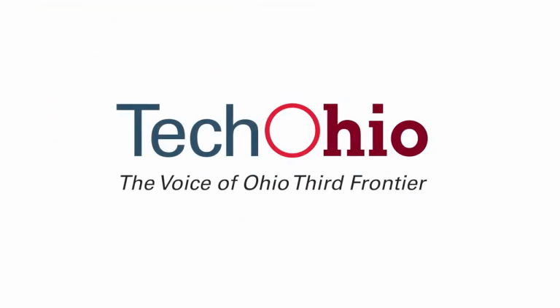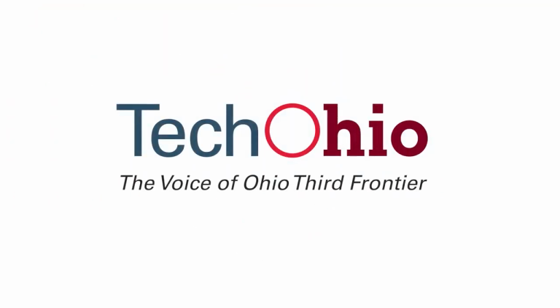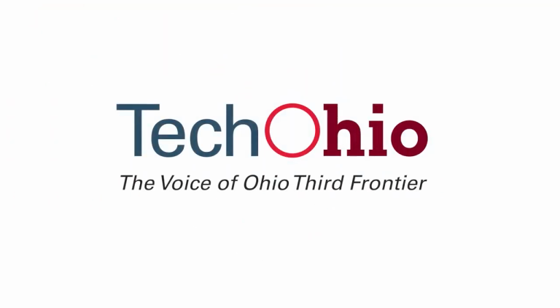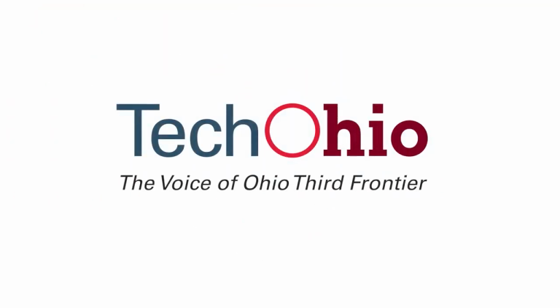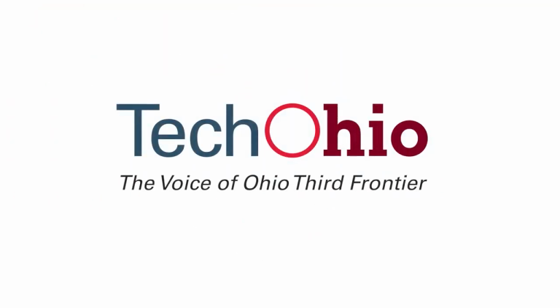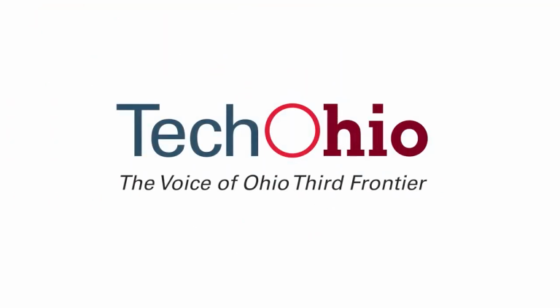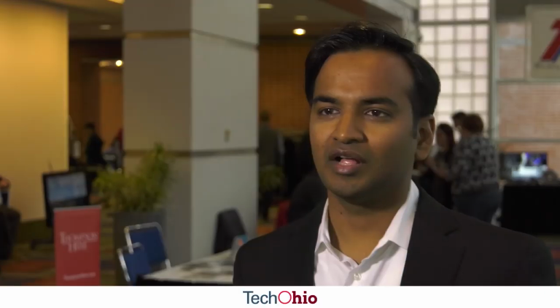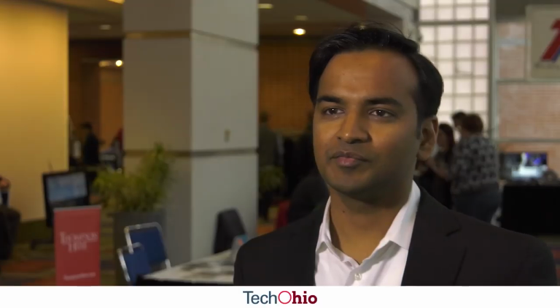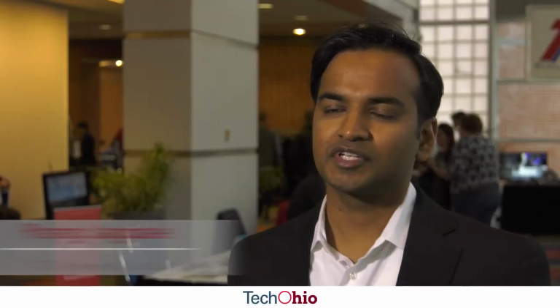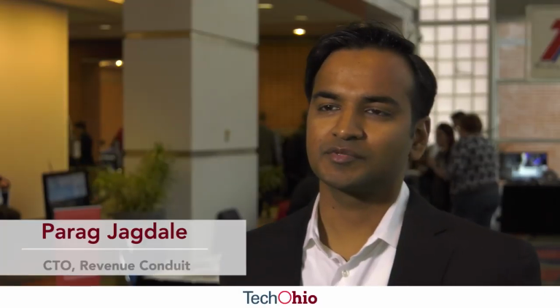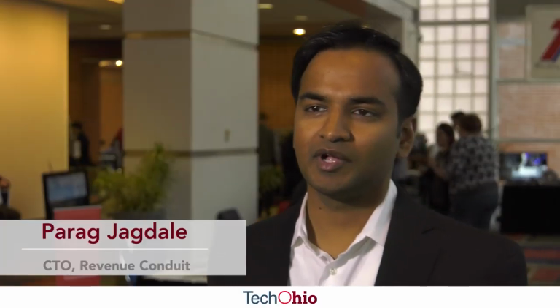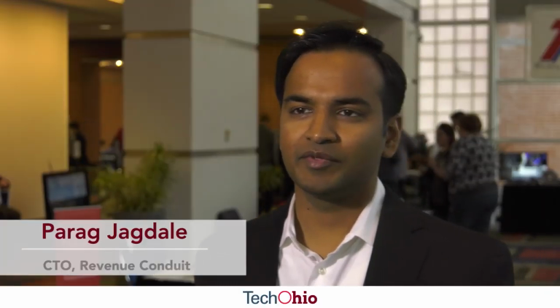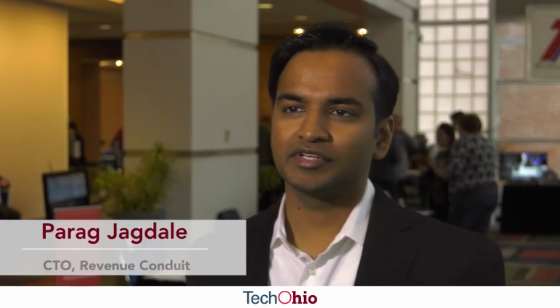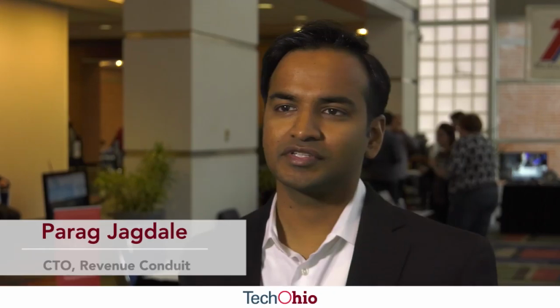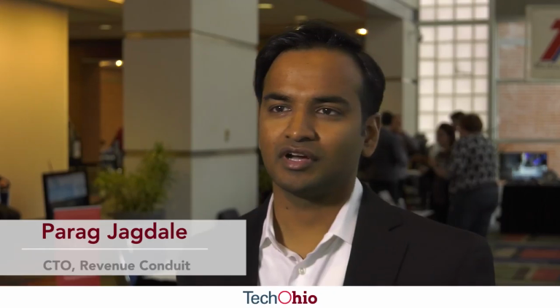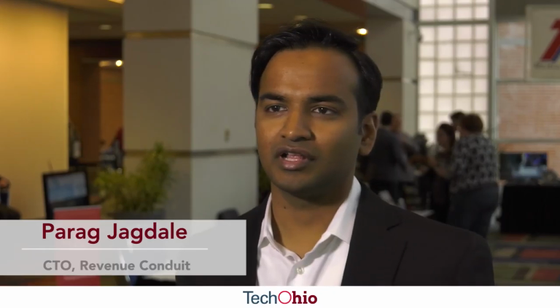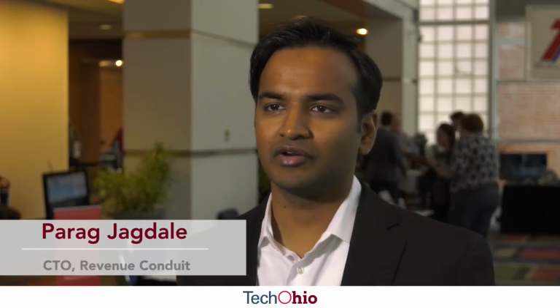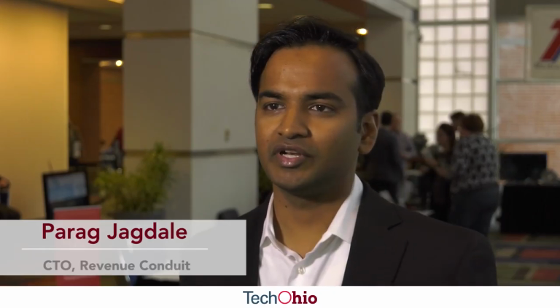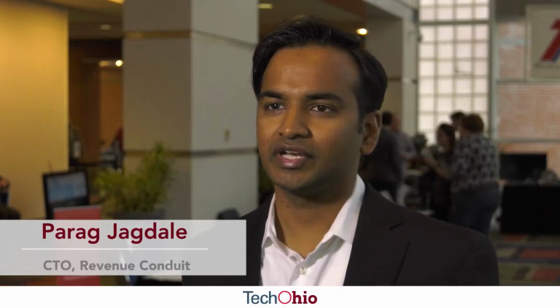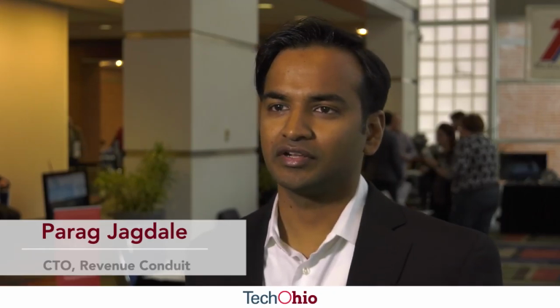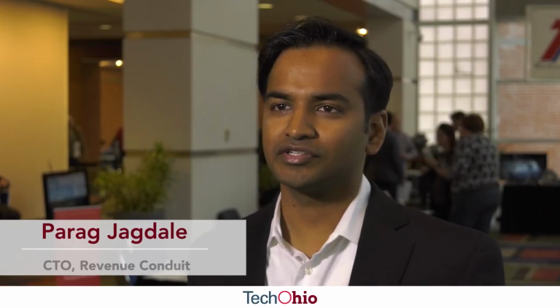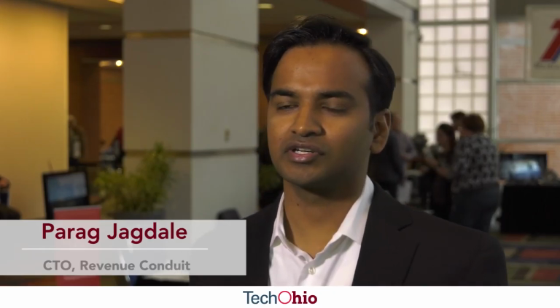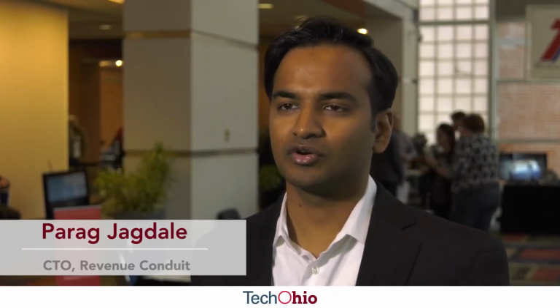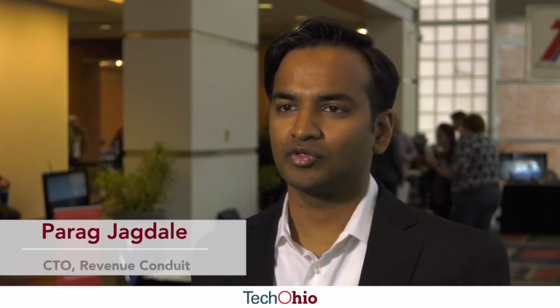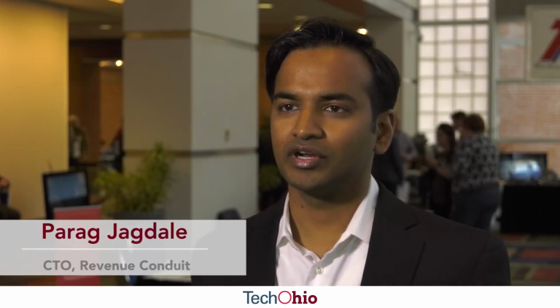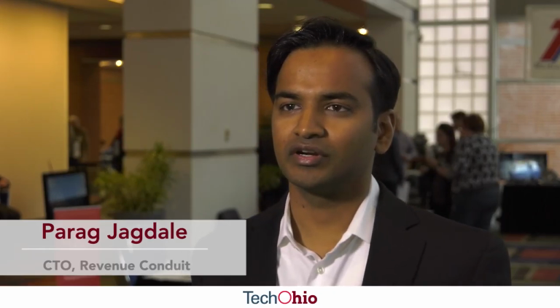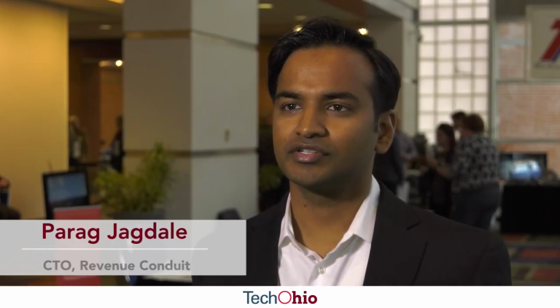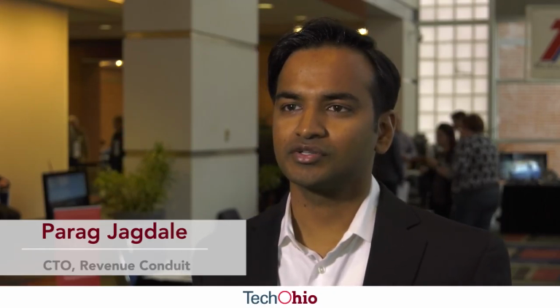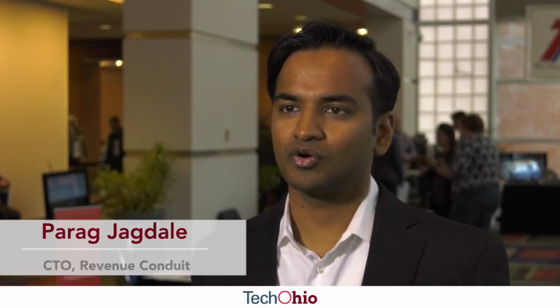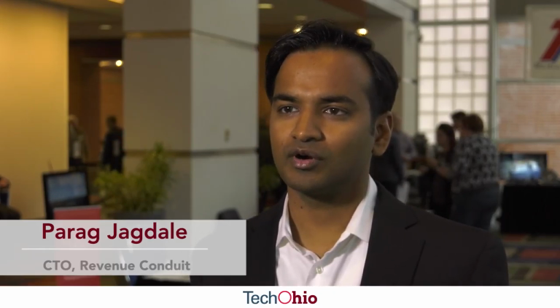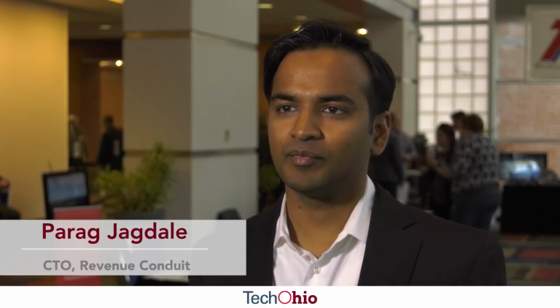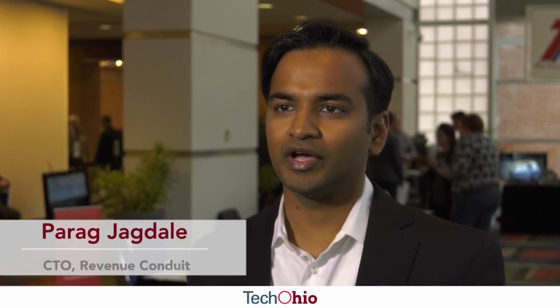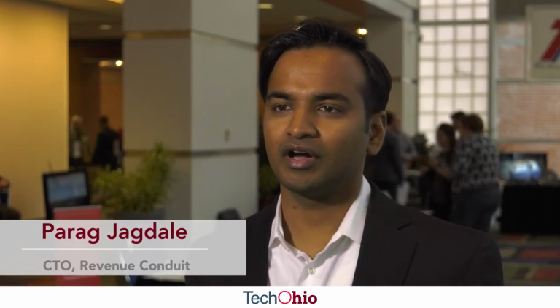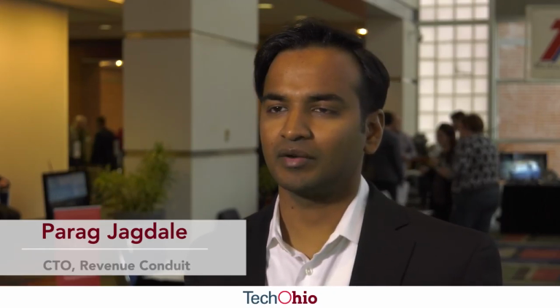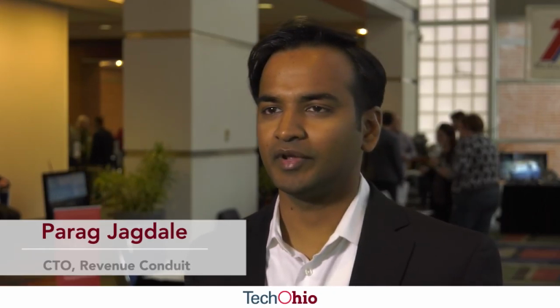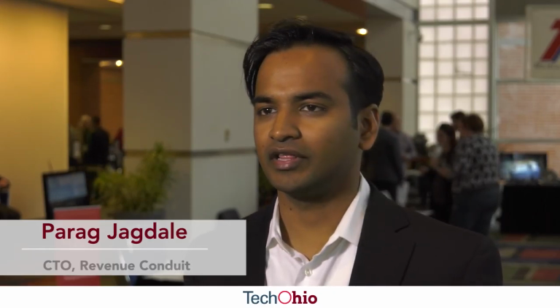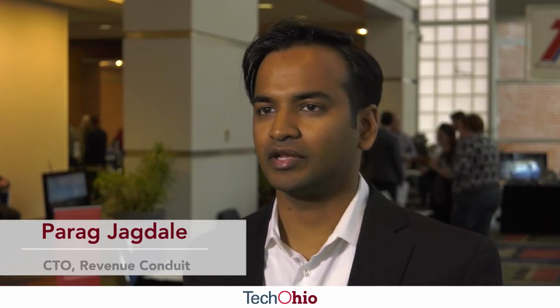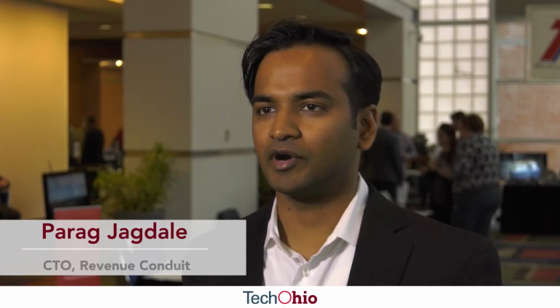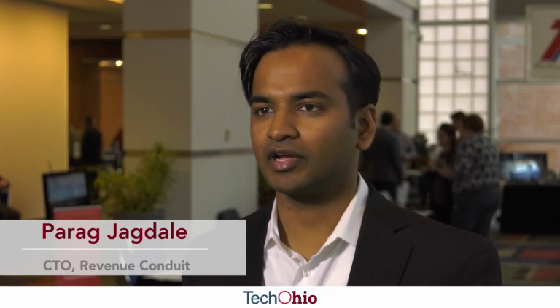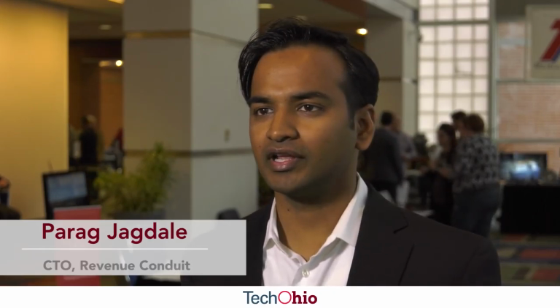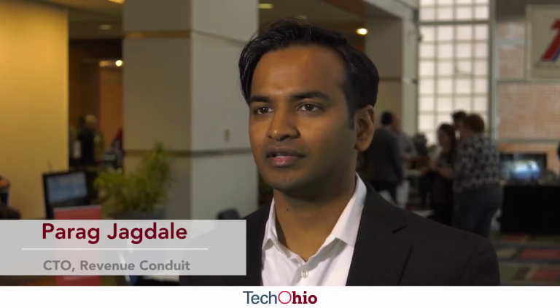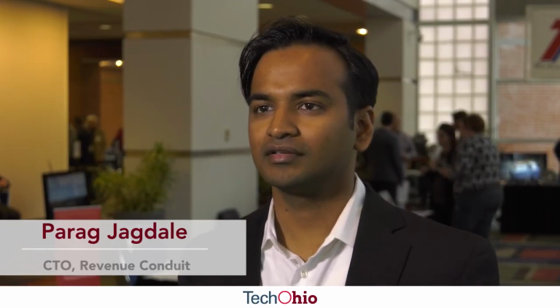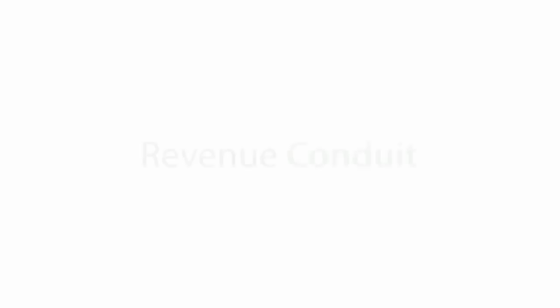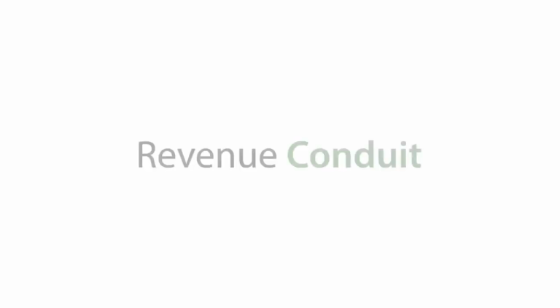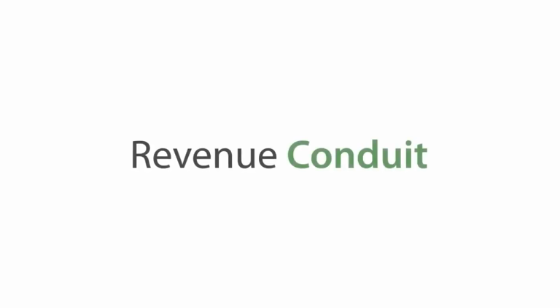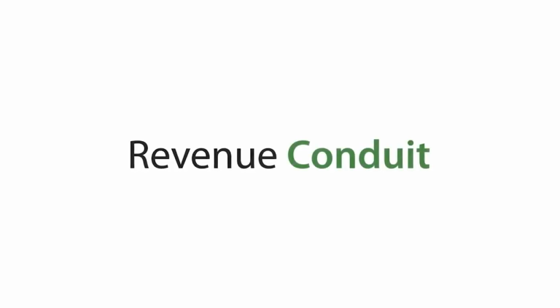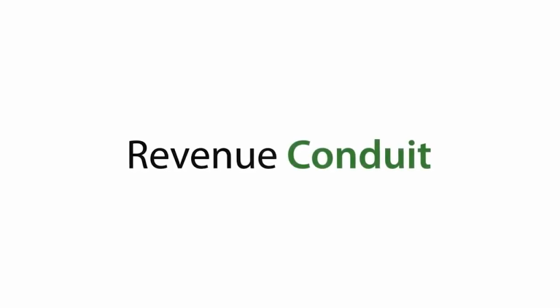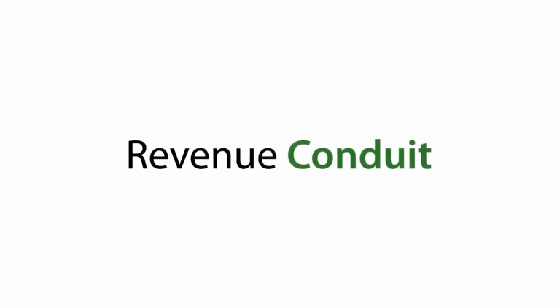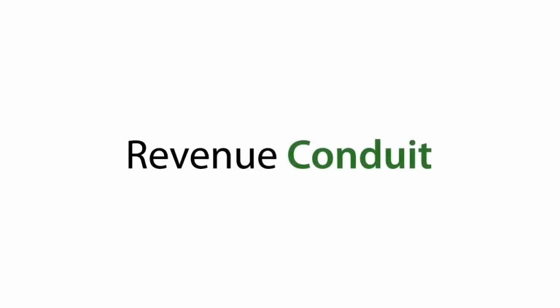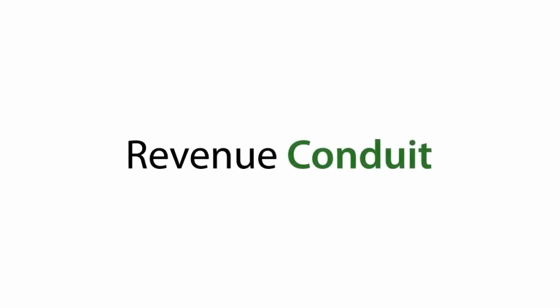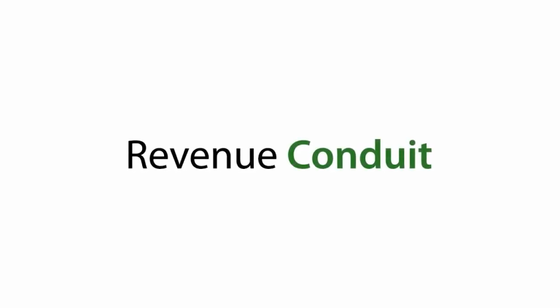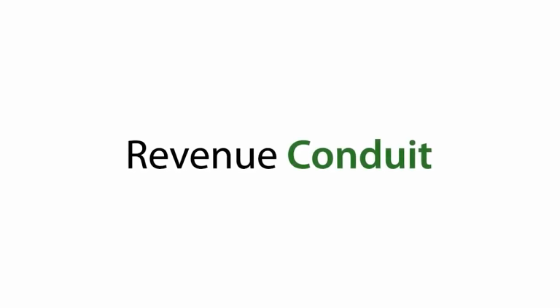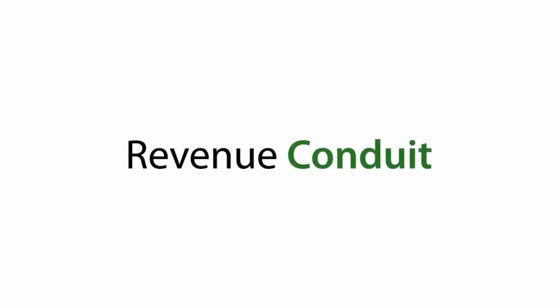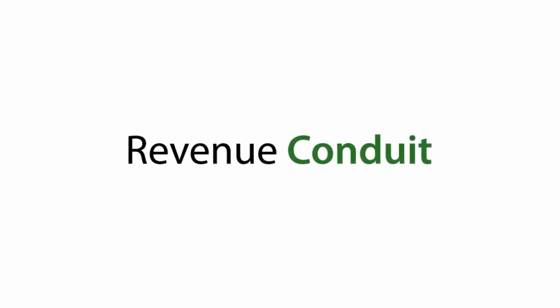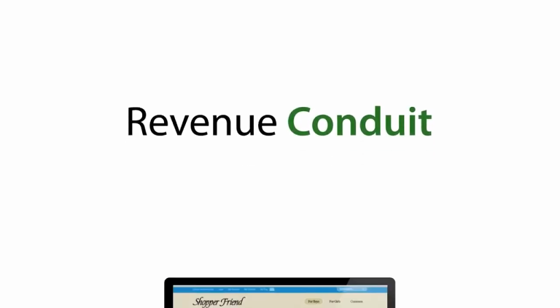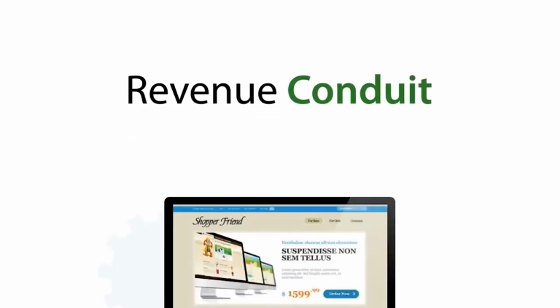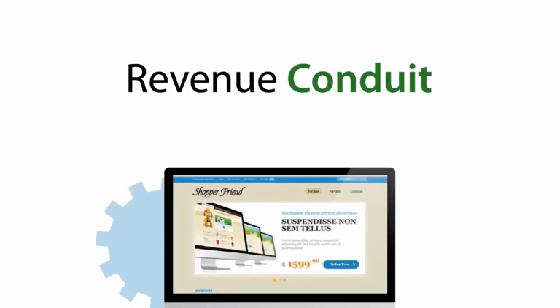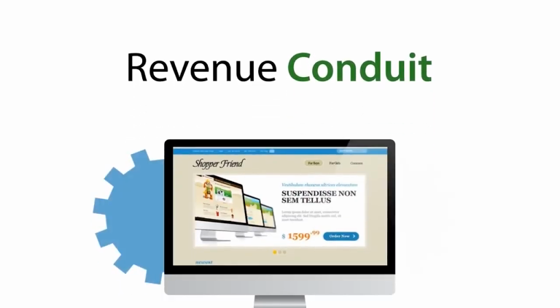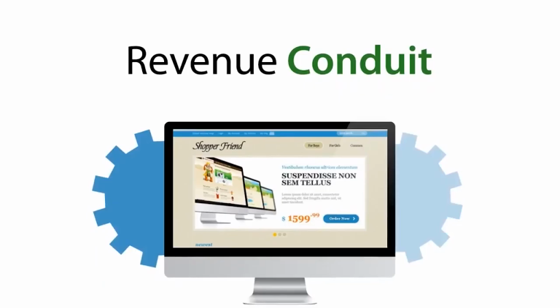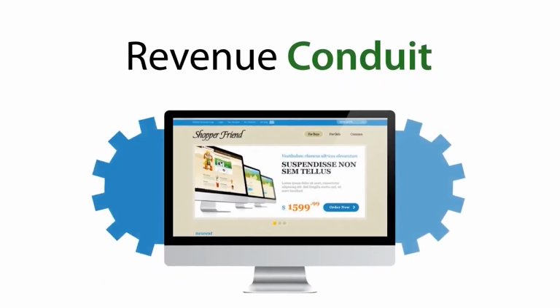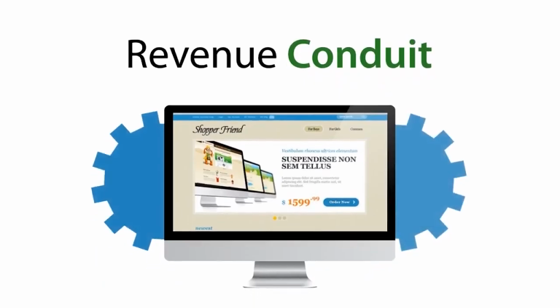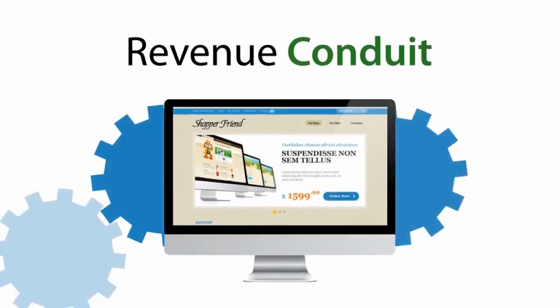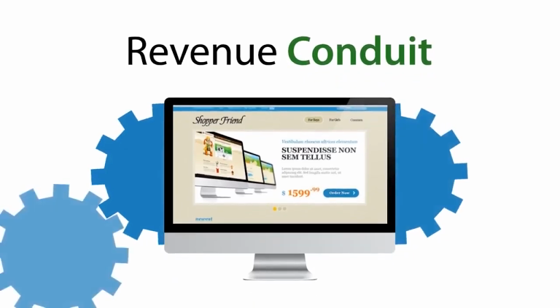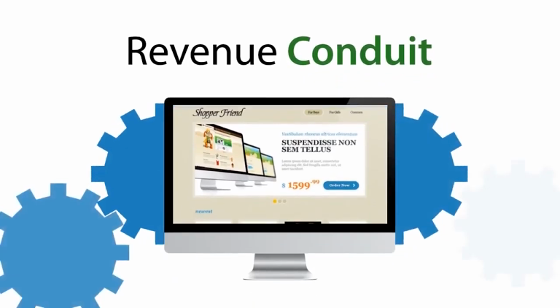Revenue Conduit helps small business online retailers grow their store by automating their marketing. It helps them attract, convert, and retain customers.